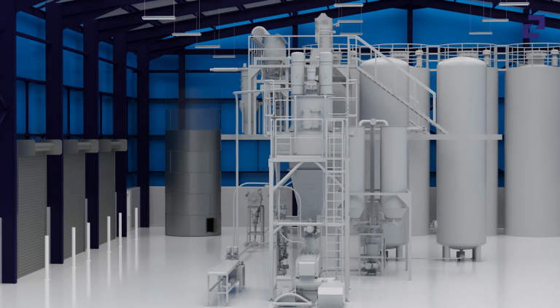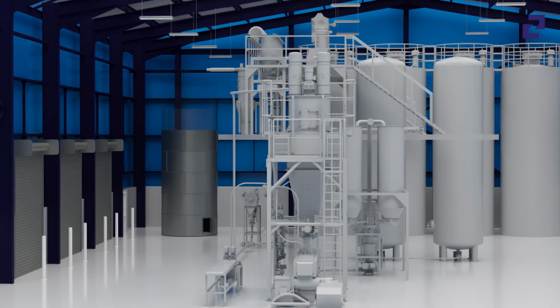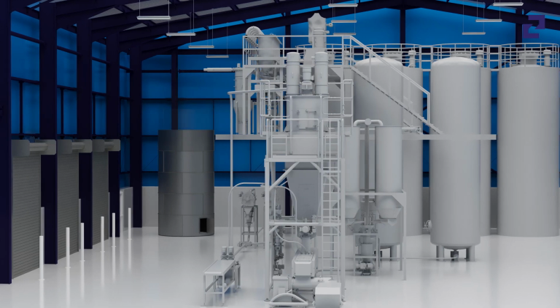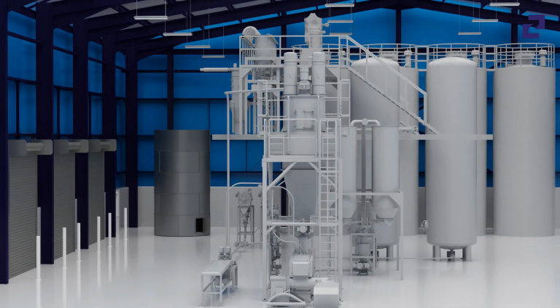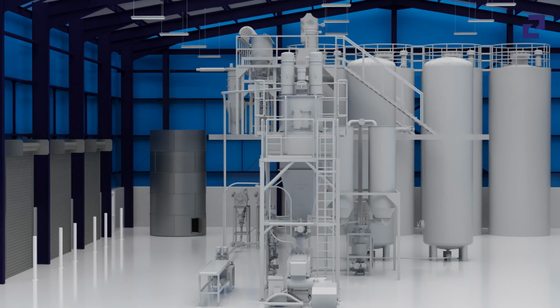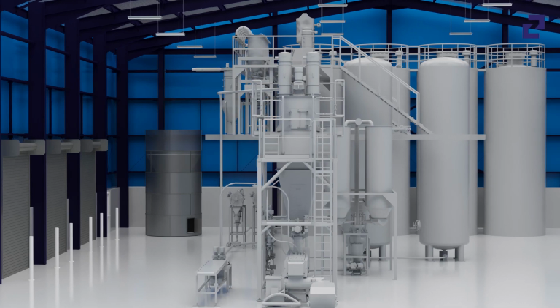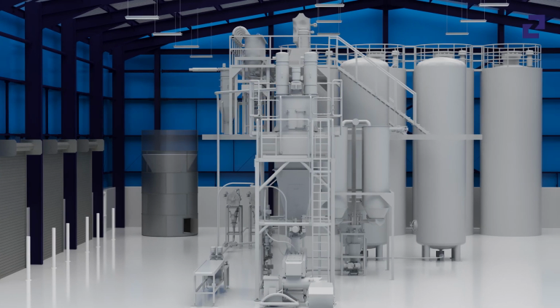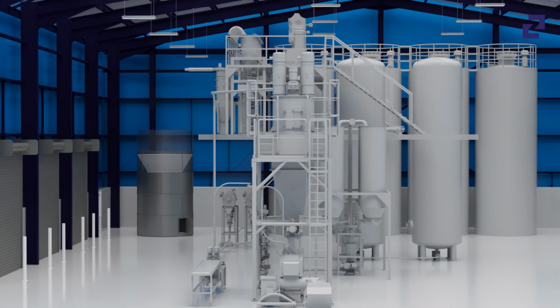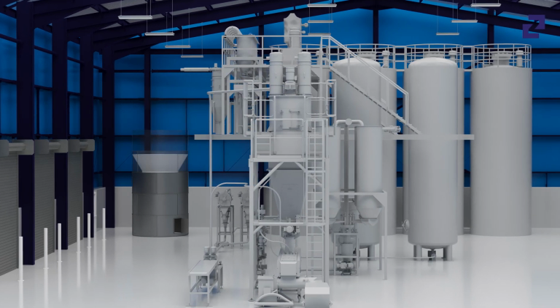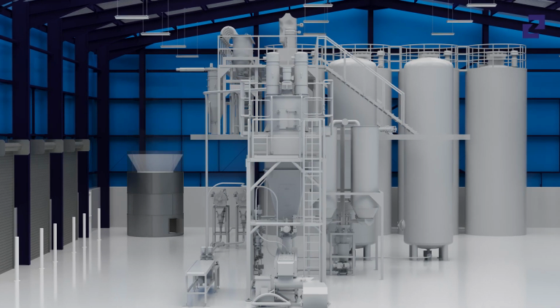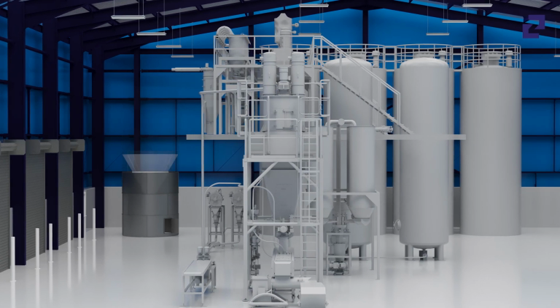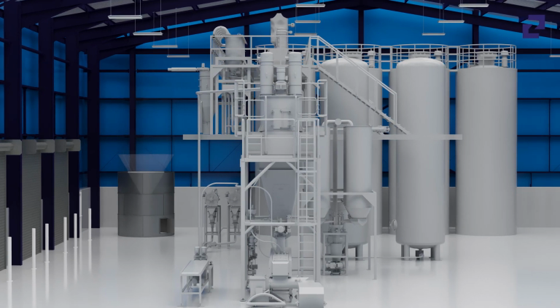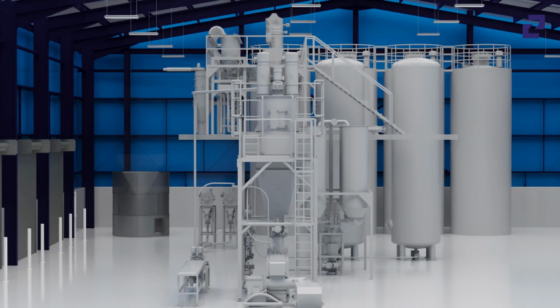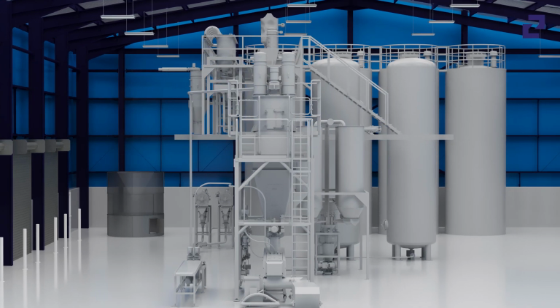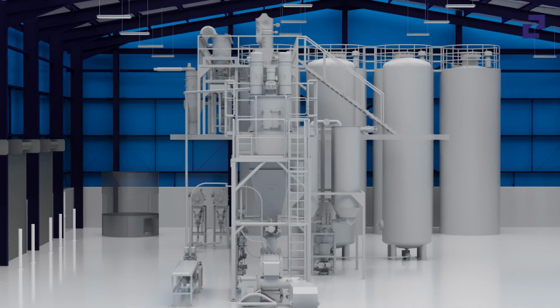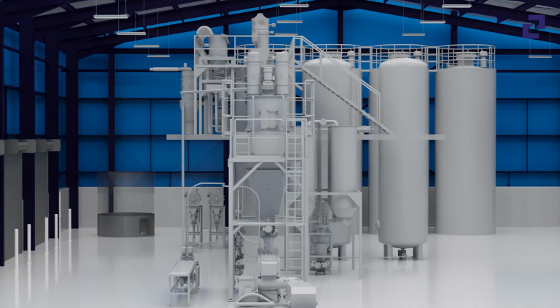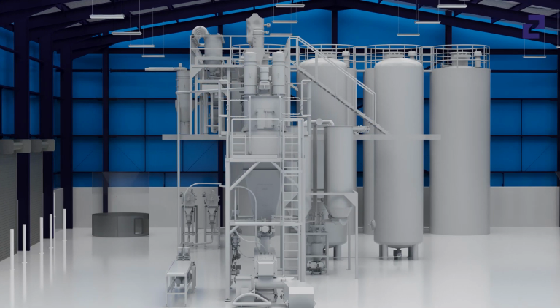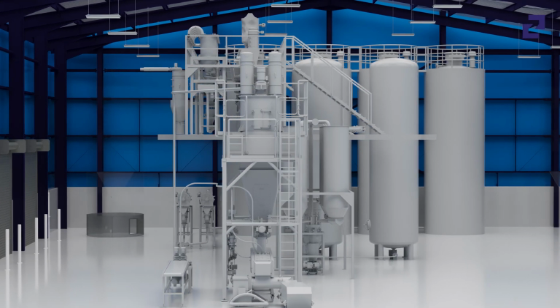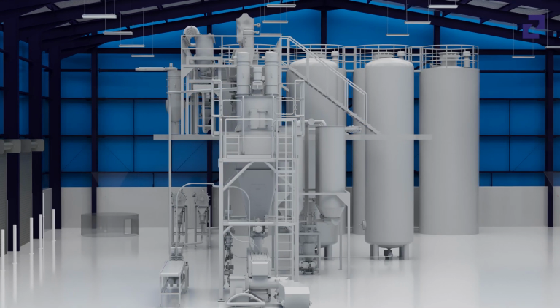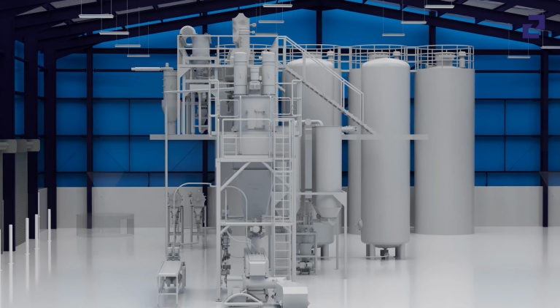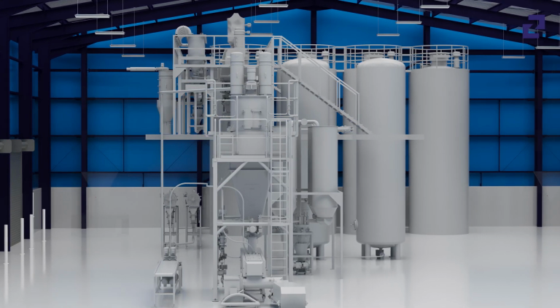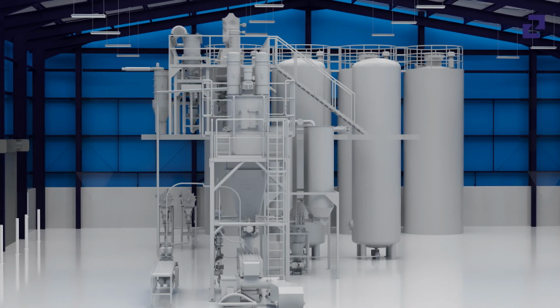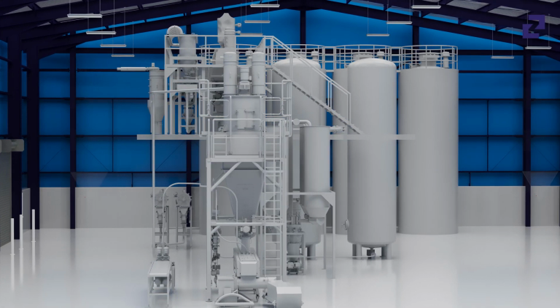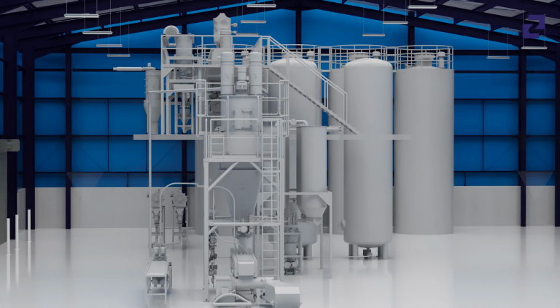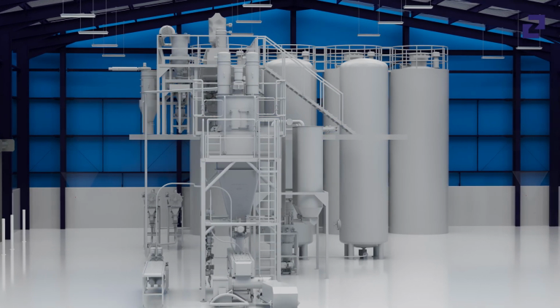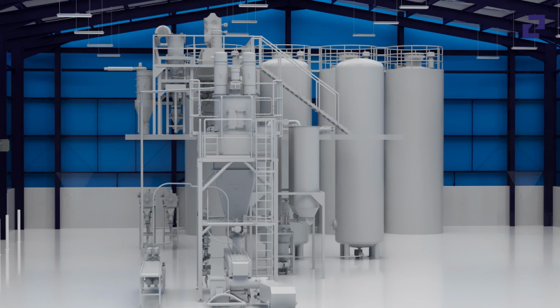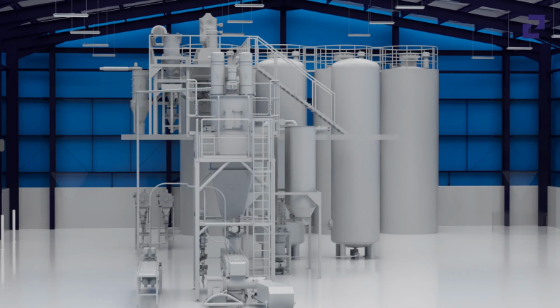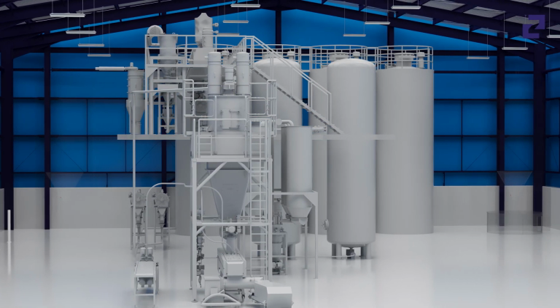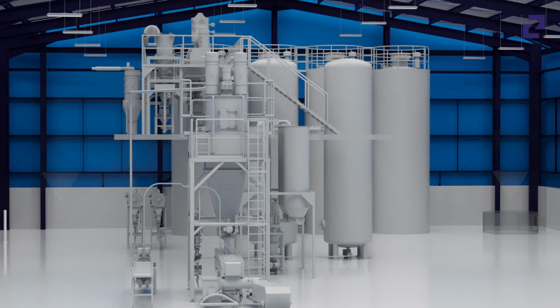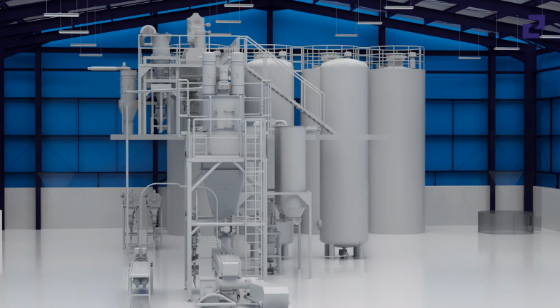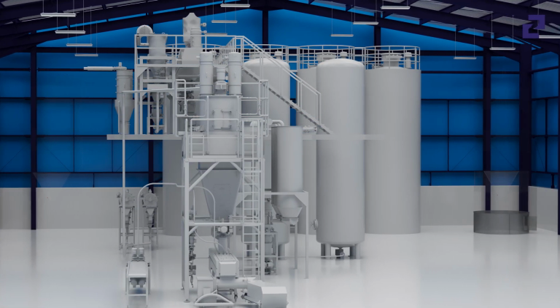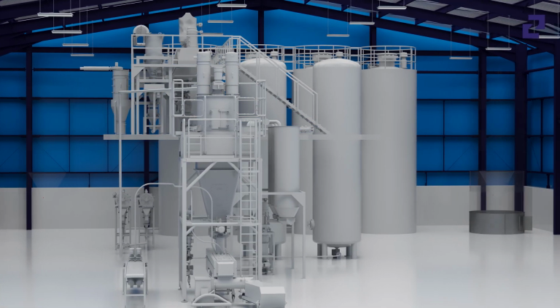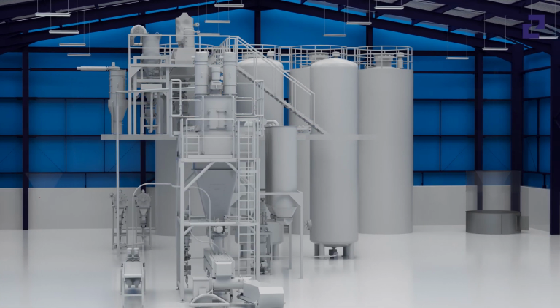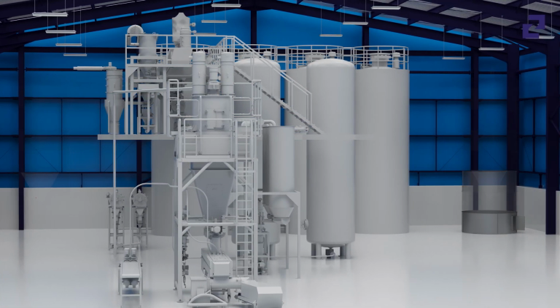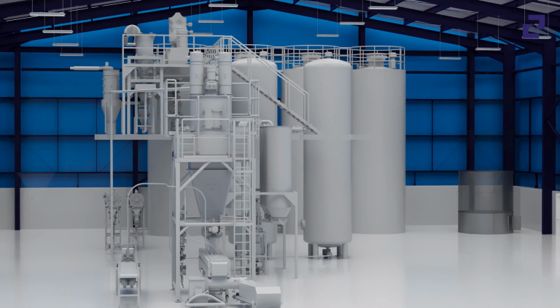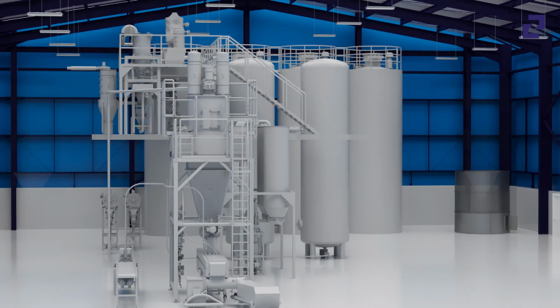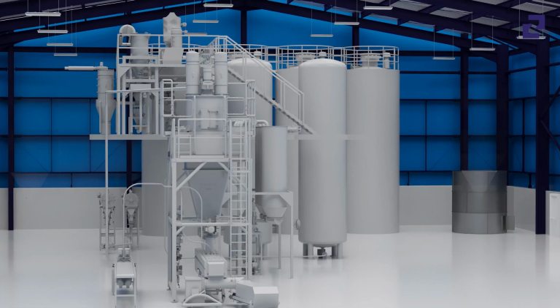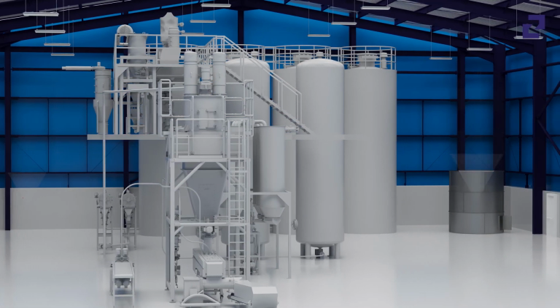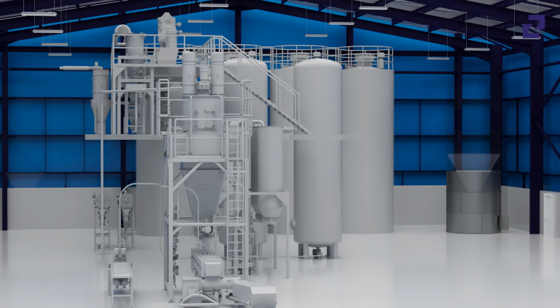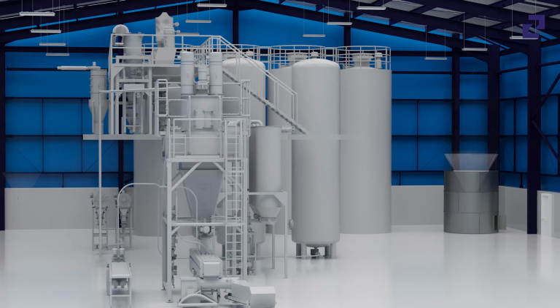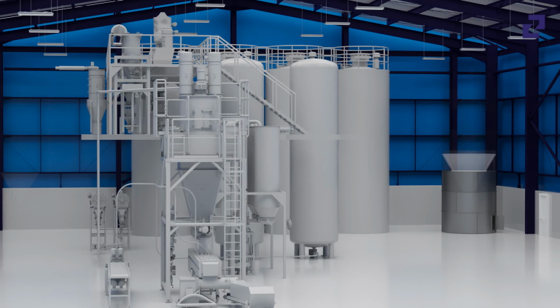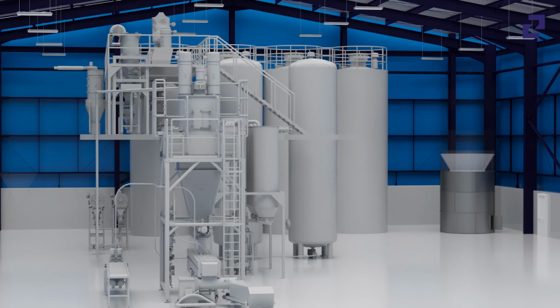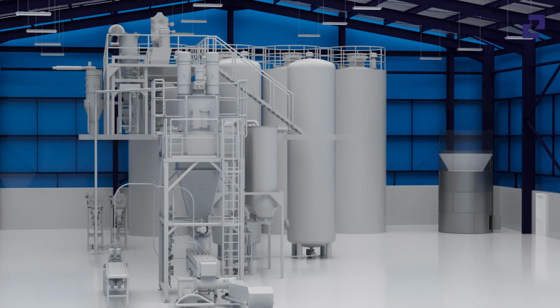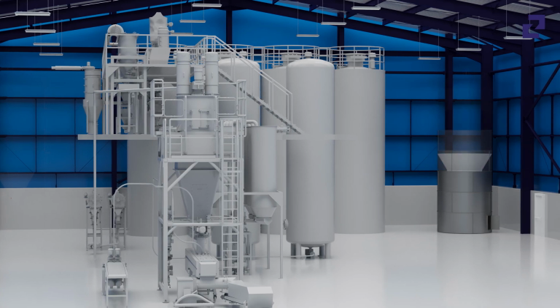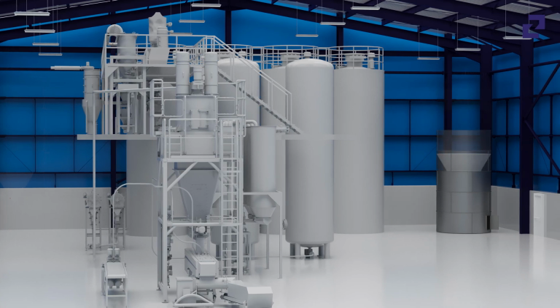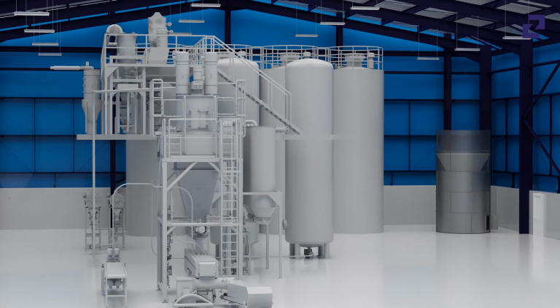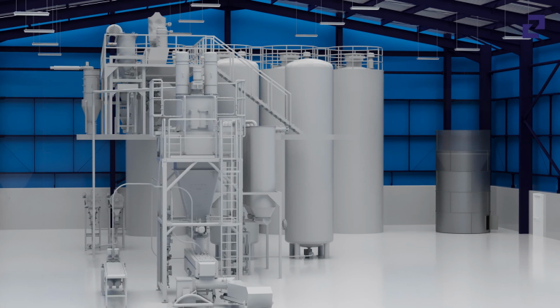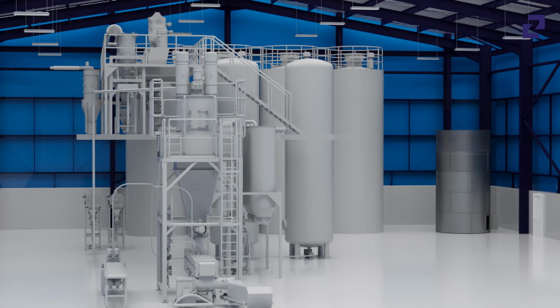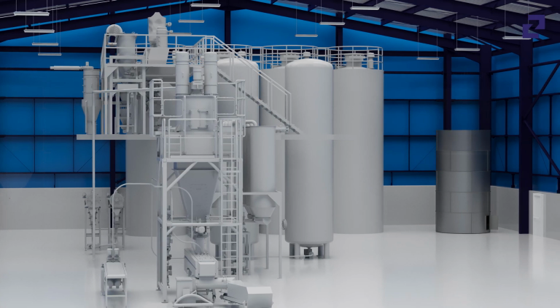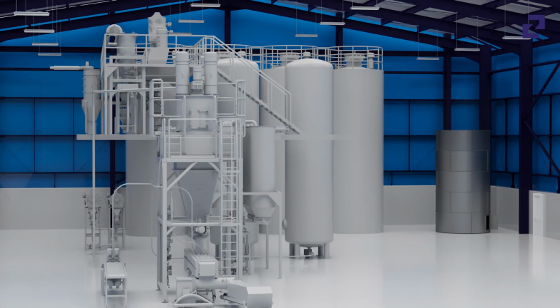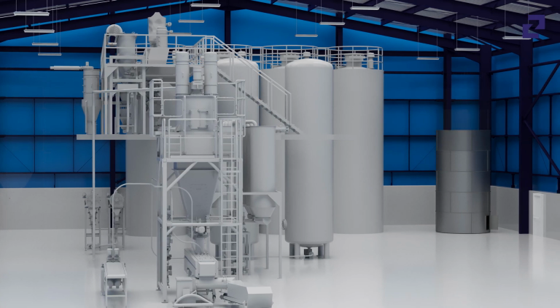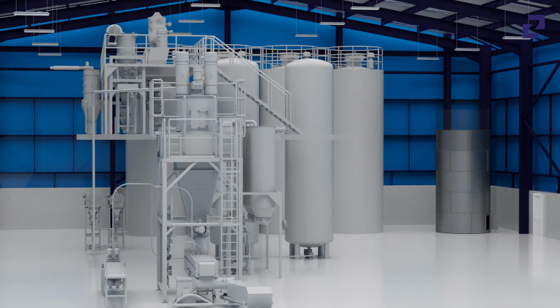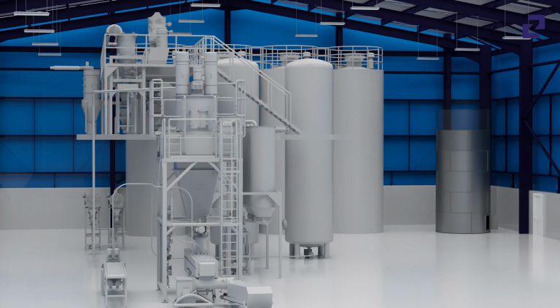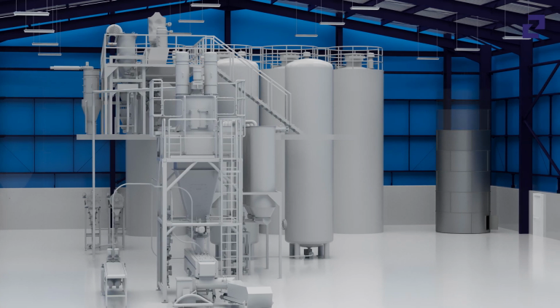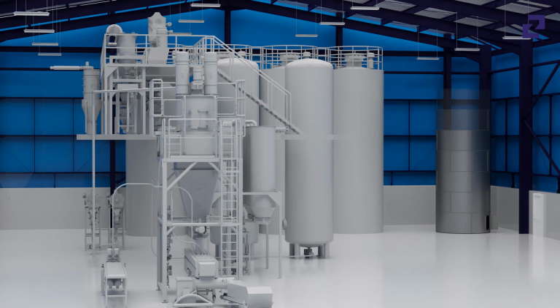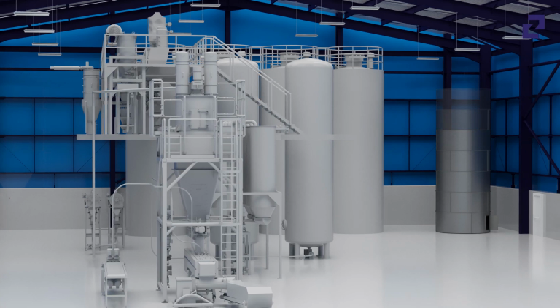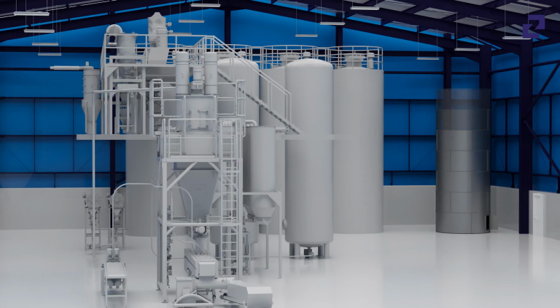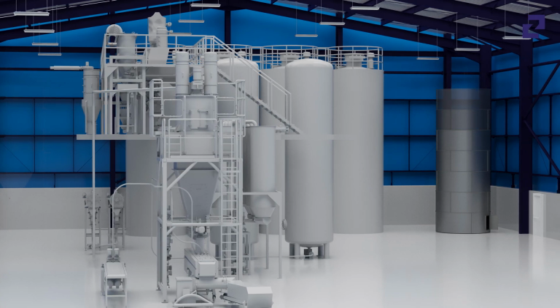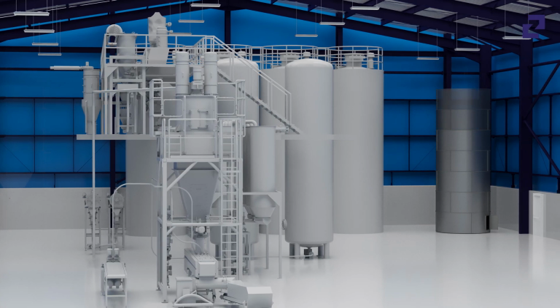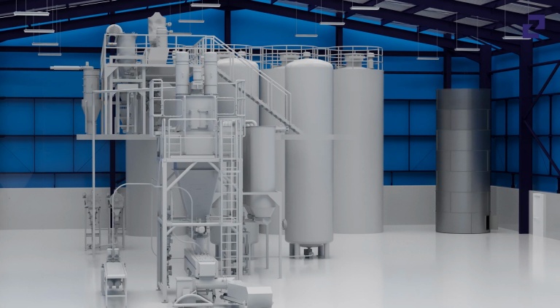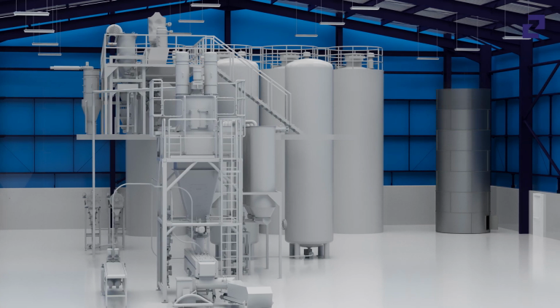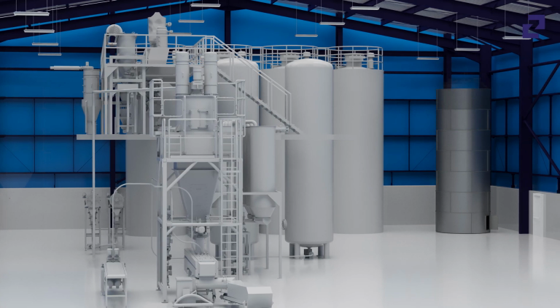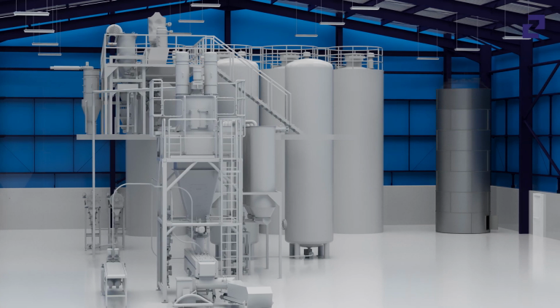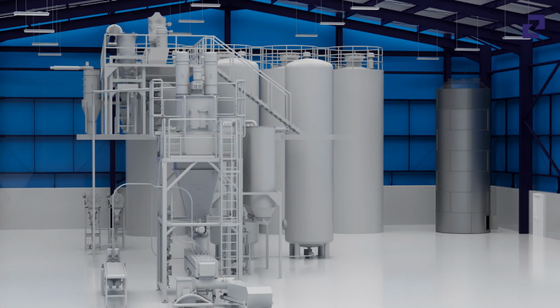No specialized assembly staff is required, as the work can be carried out quickly and at low cost by your own staff.